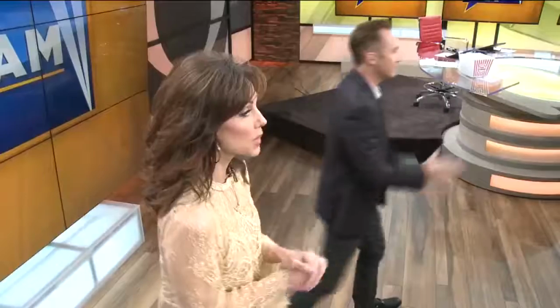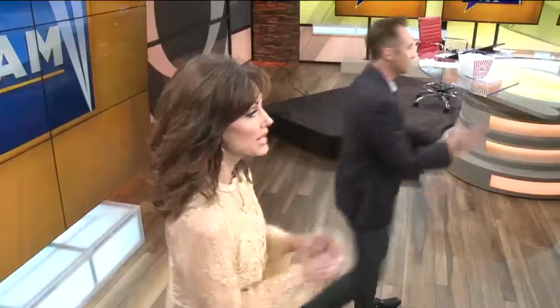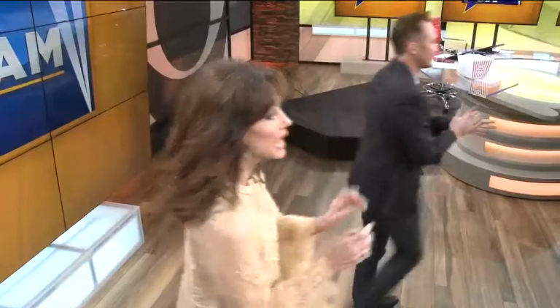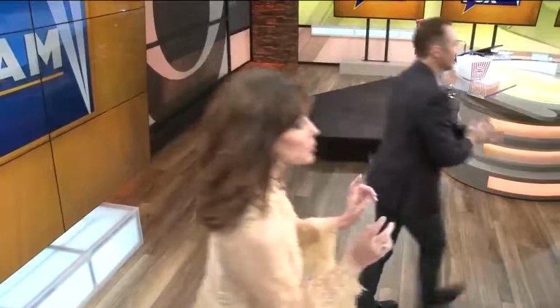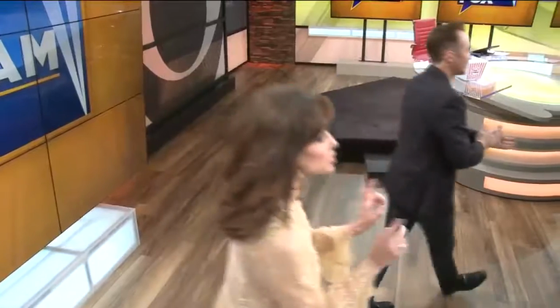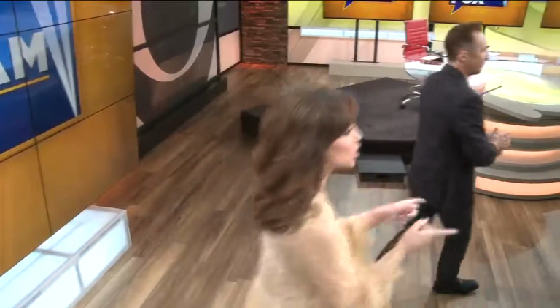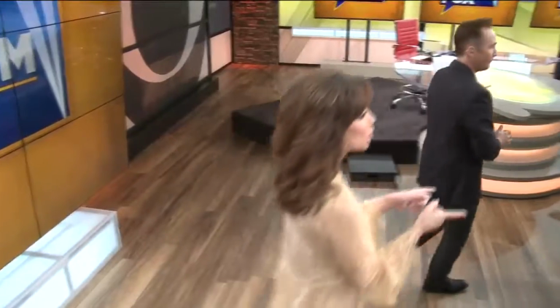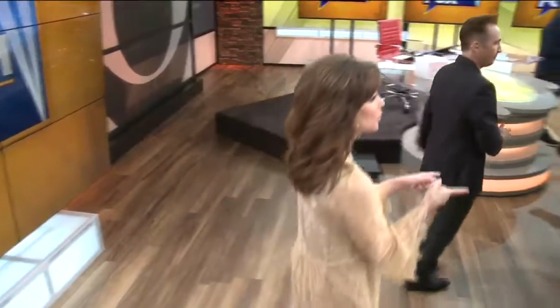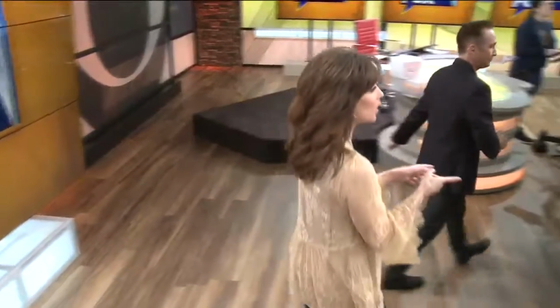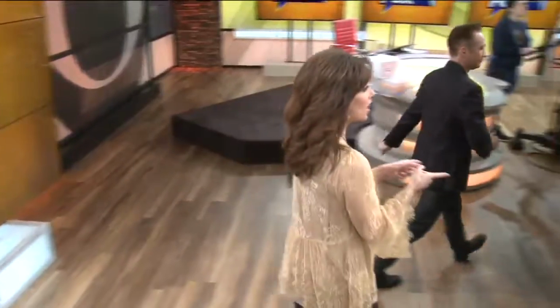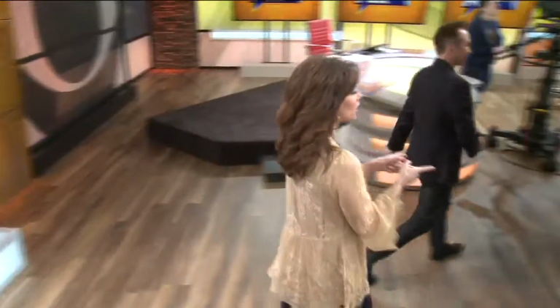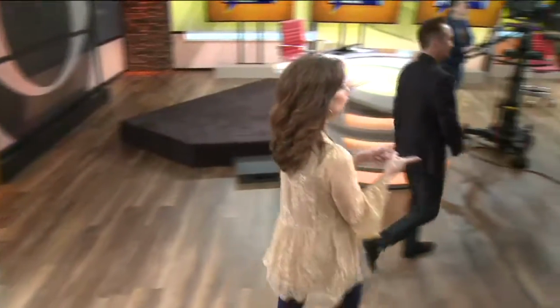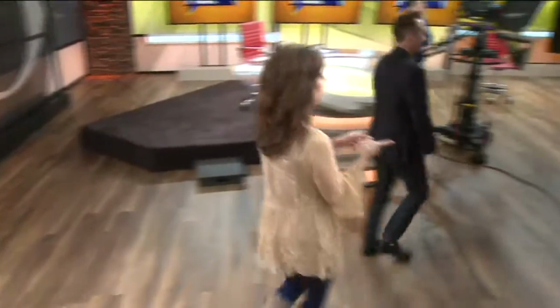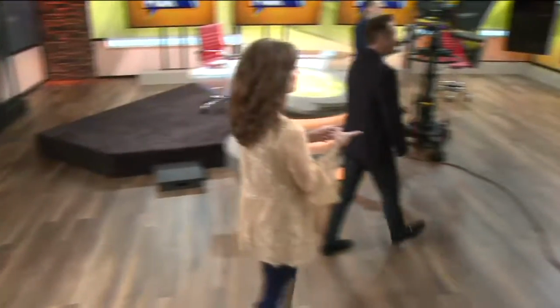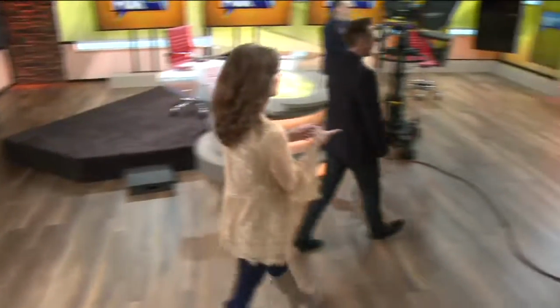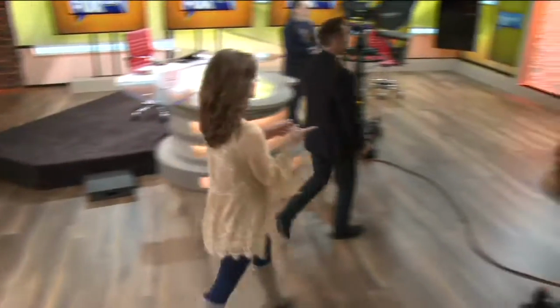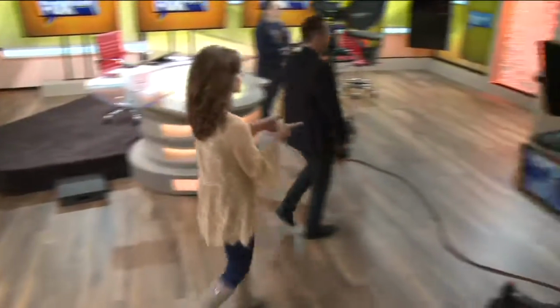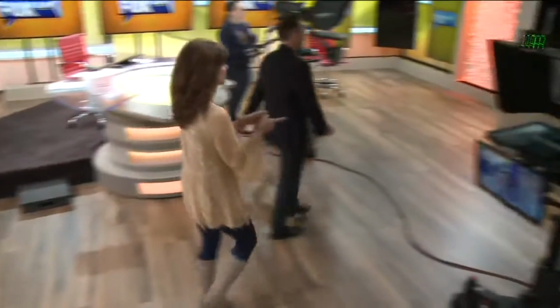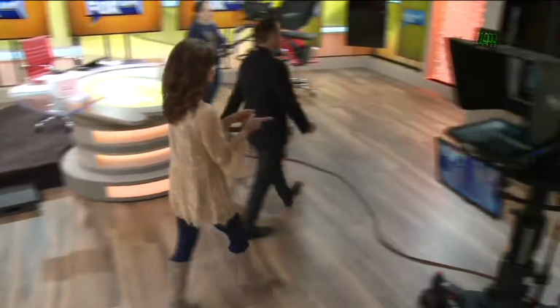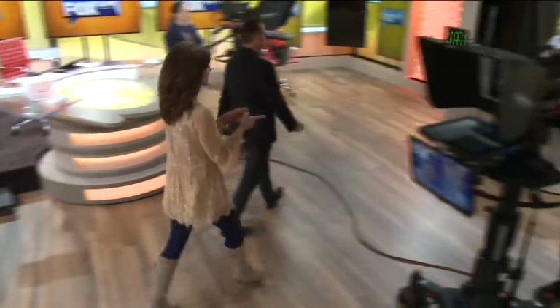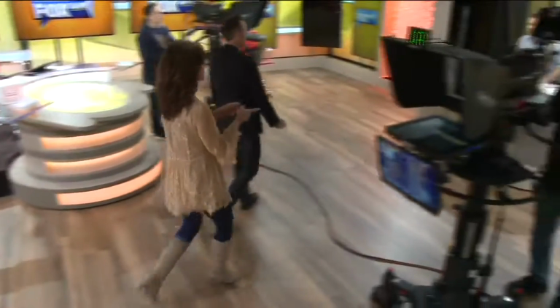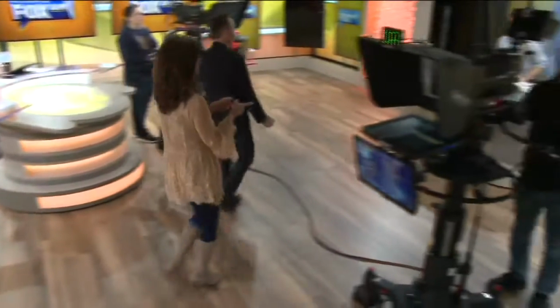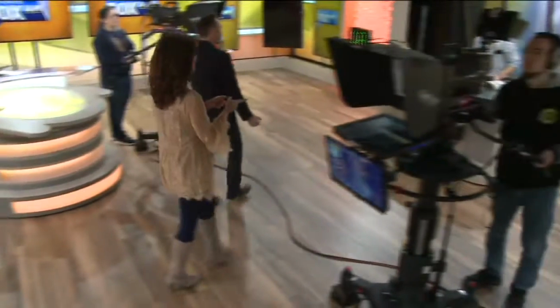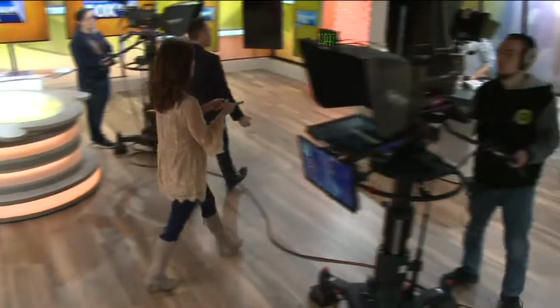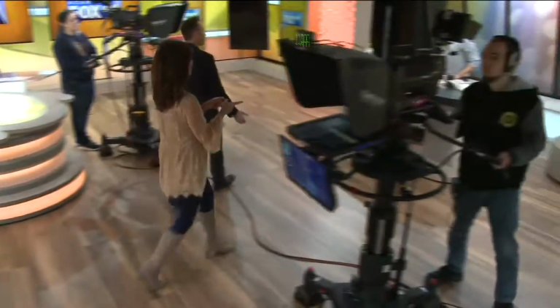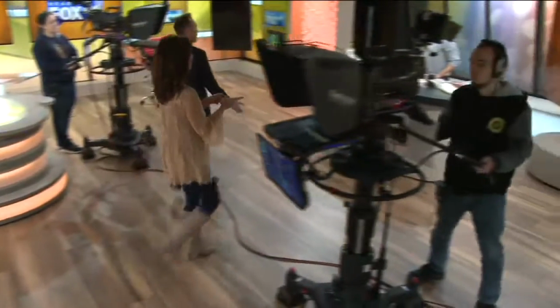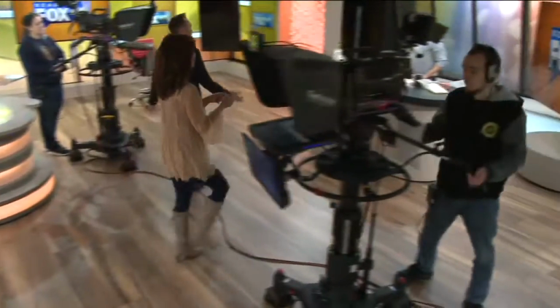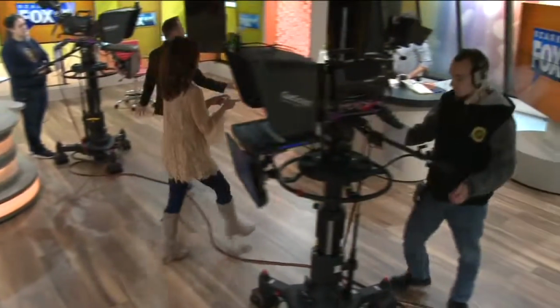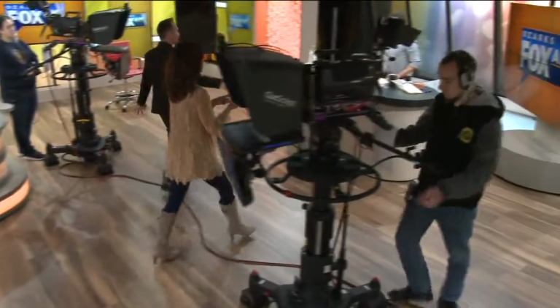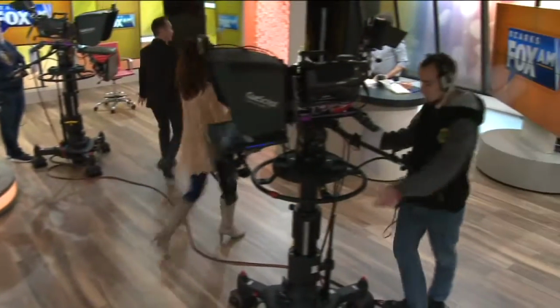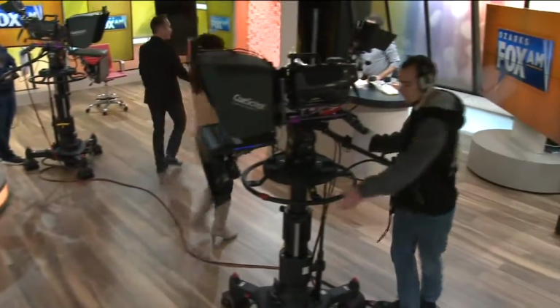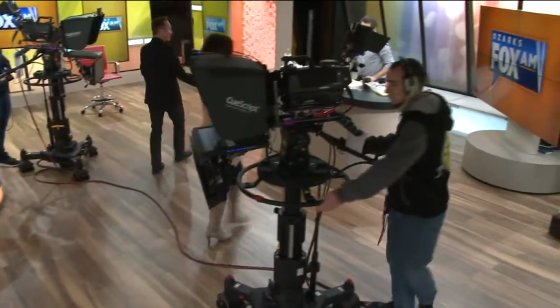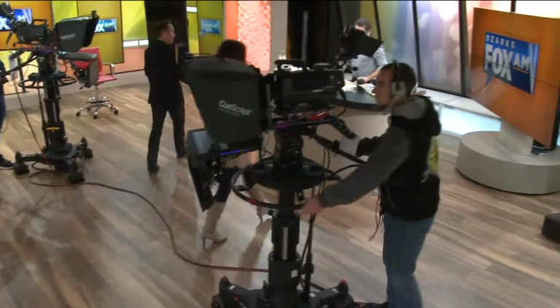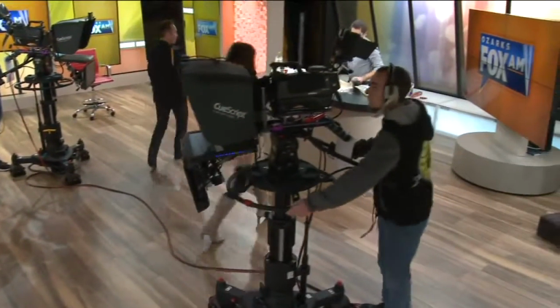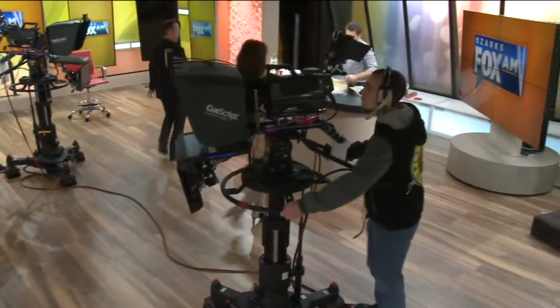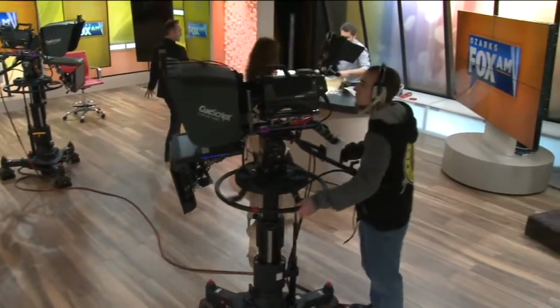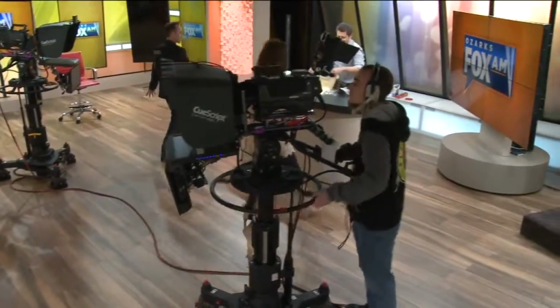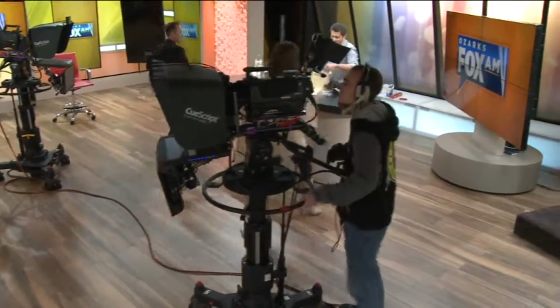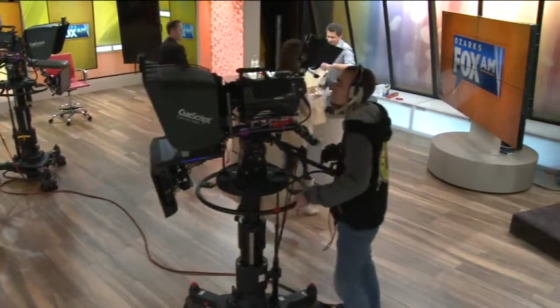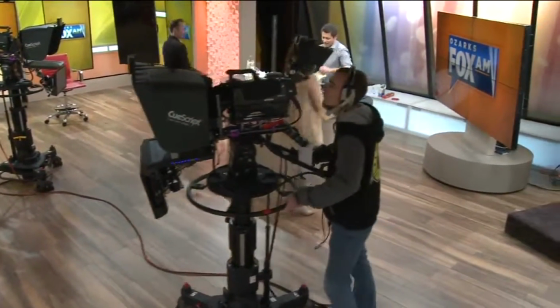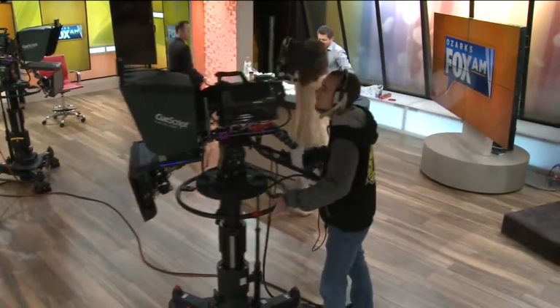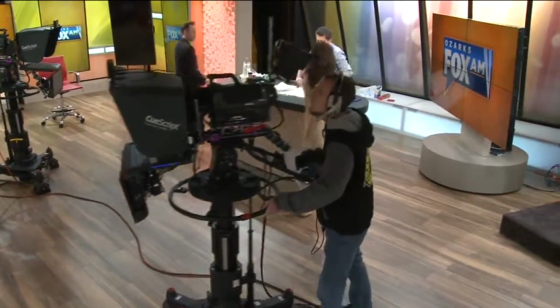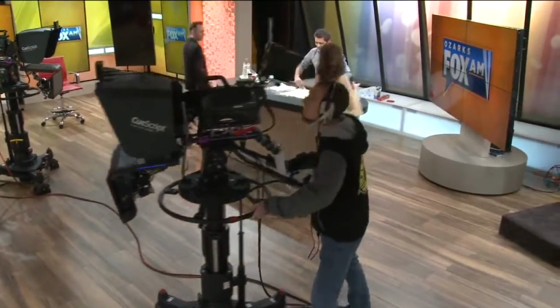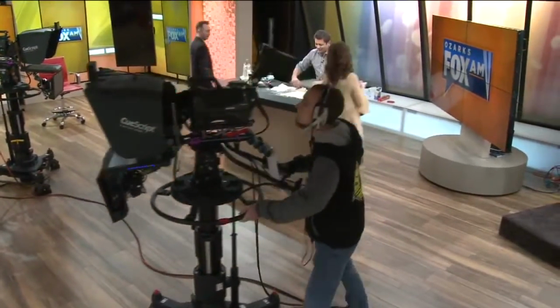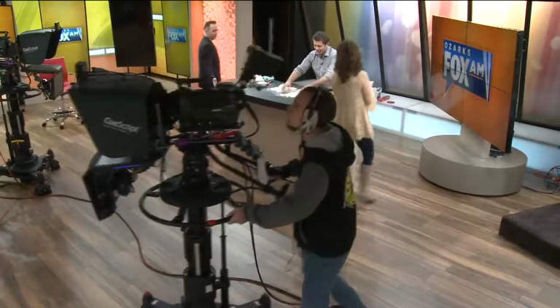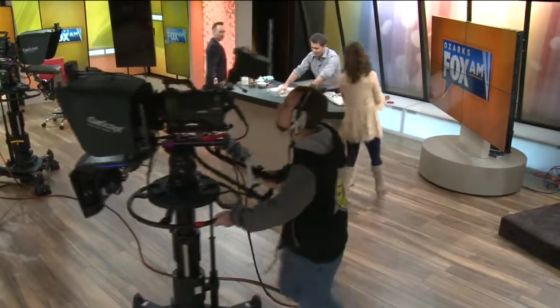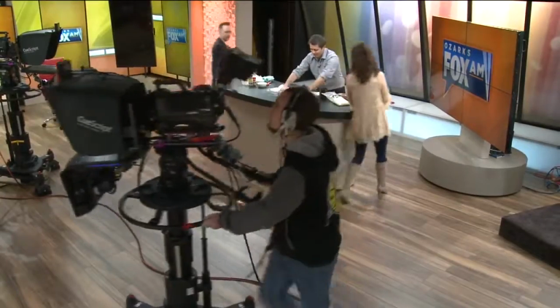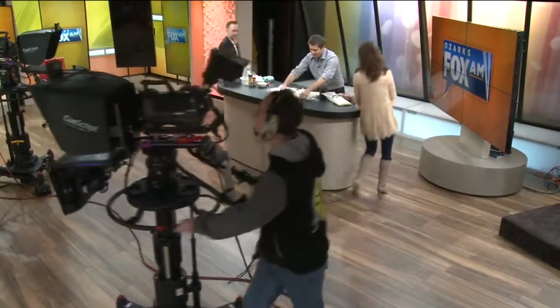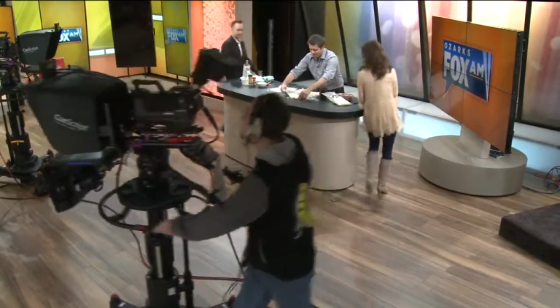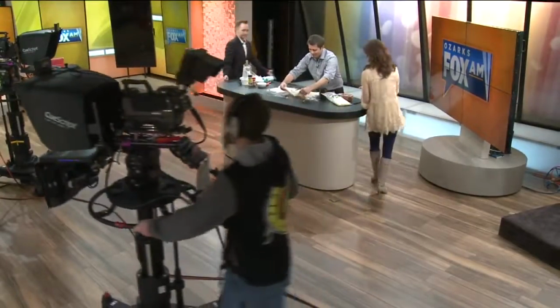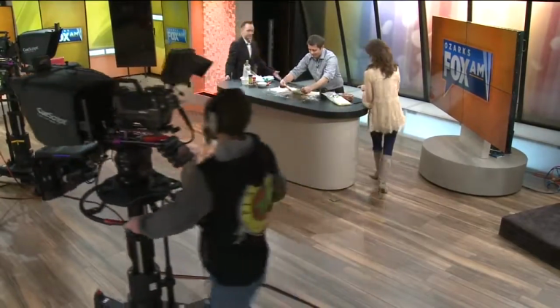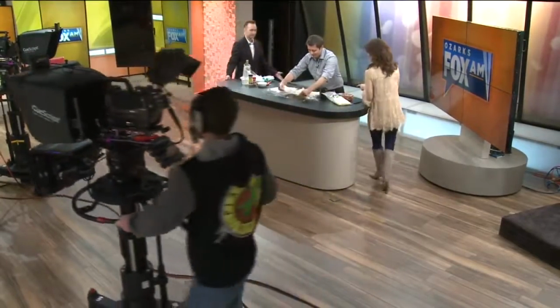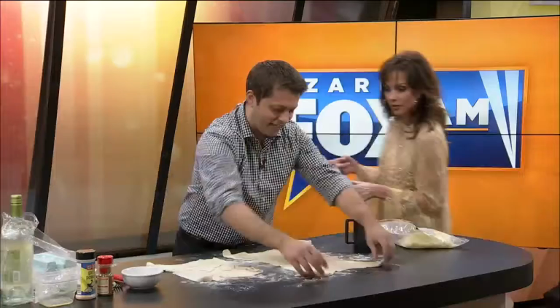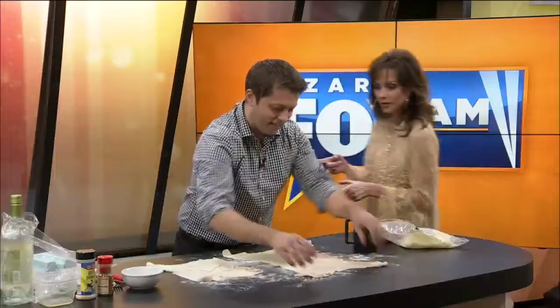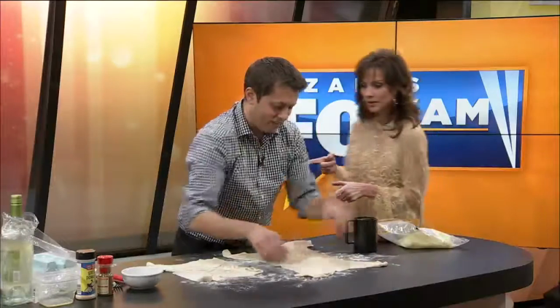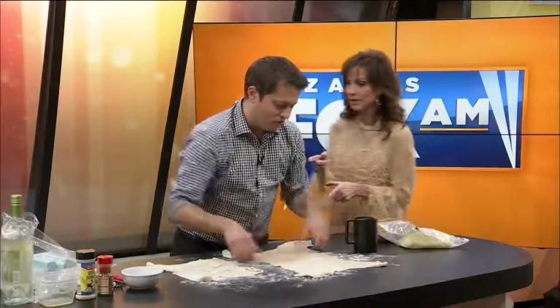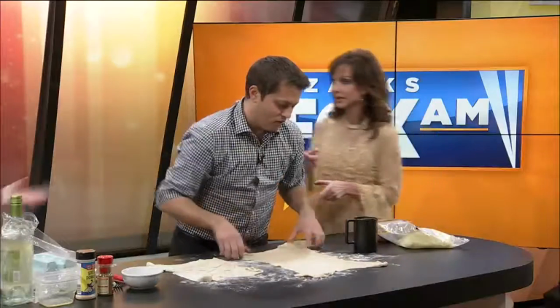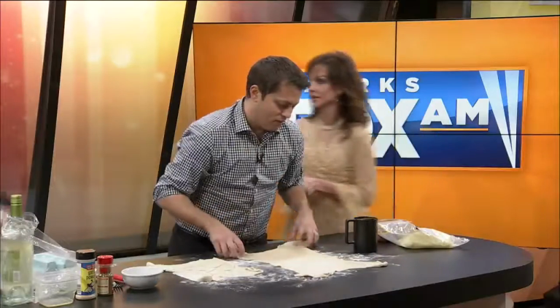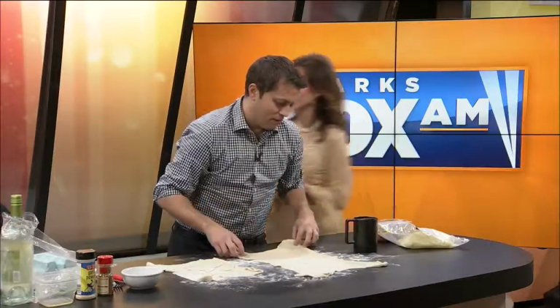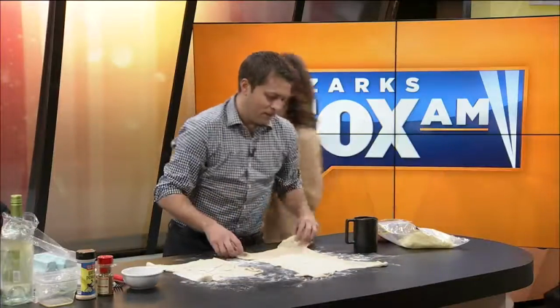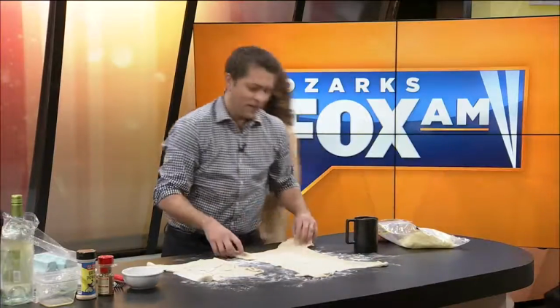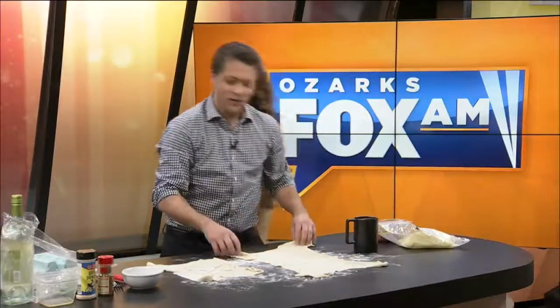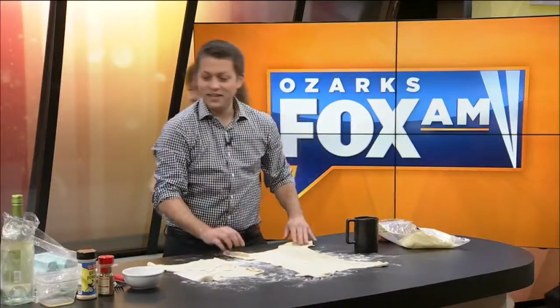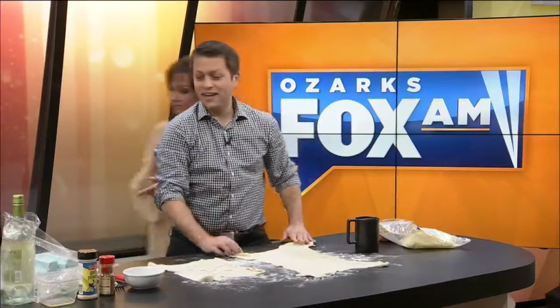Right now with Joe Marano, we've got to see what he's making for us. Joe, you're over here cooking for us. We've got to get a little stromboli going today.